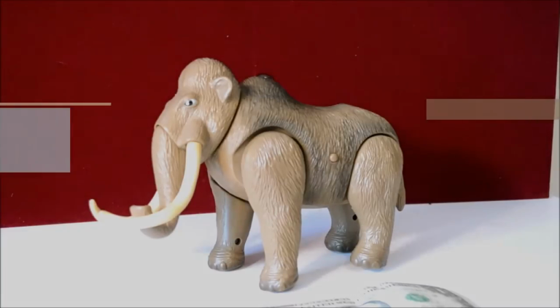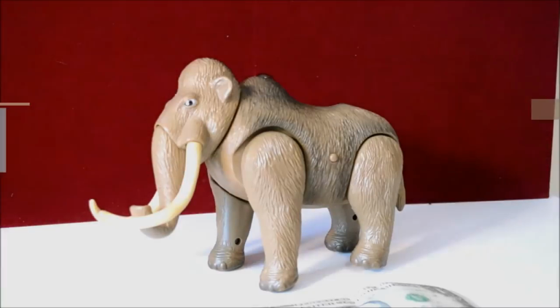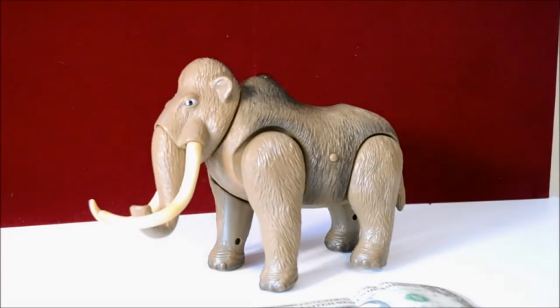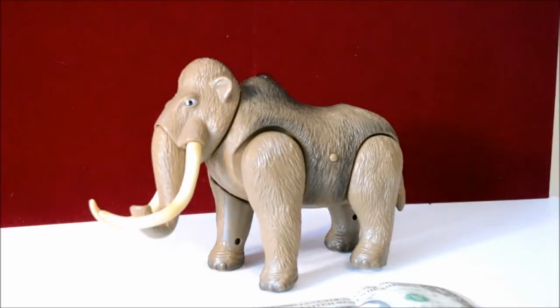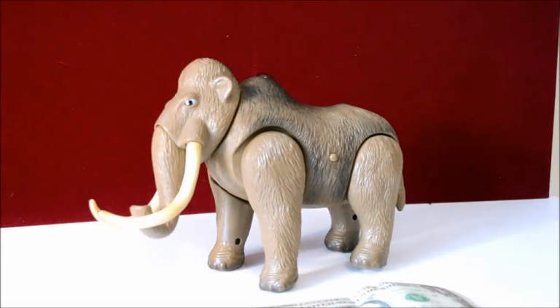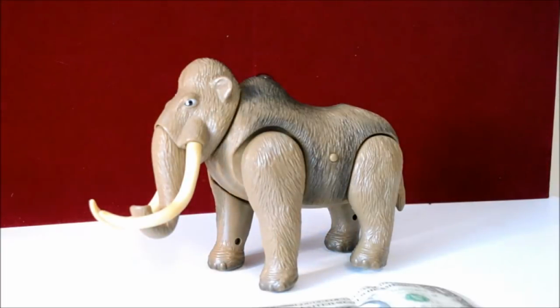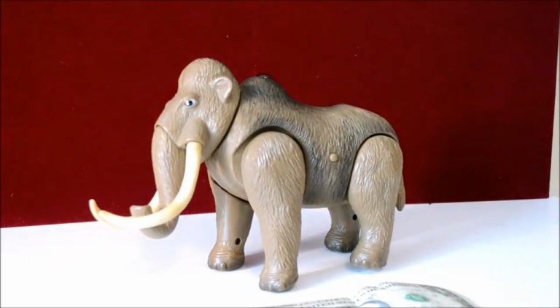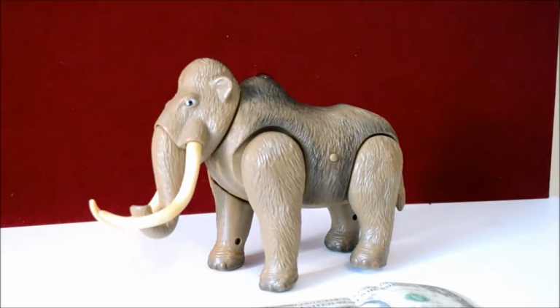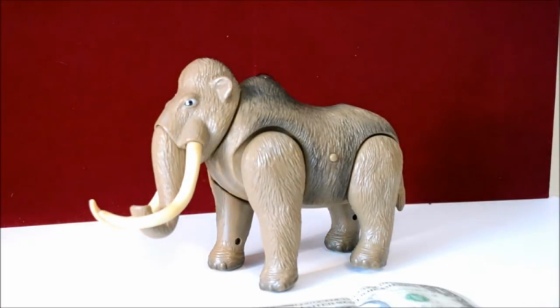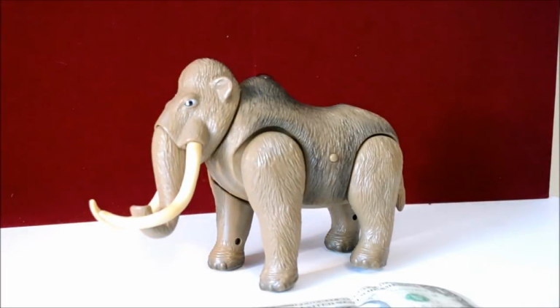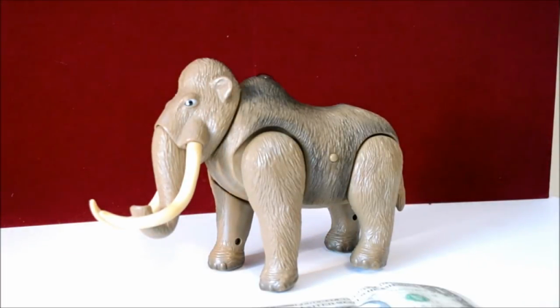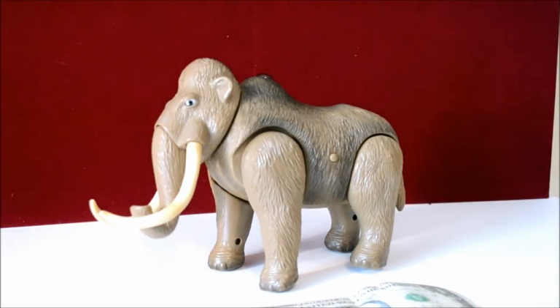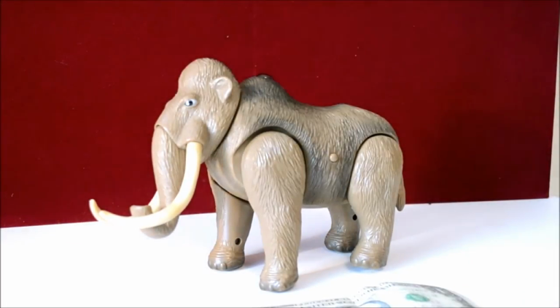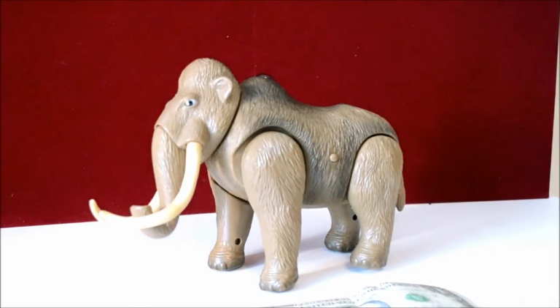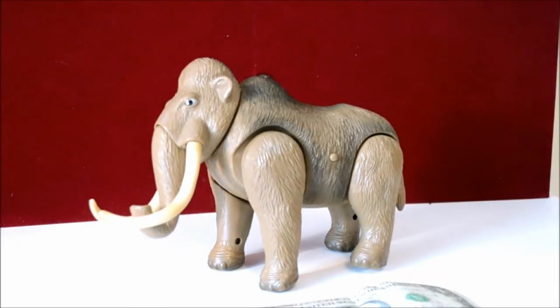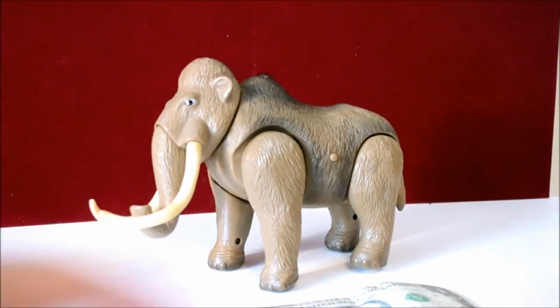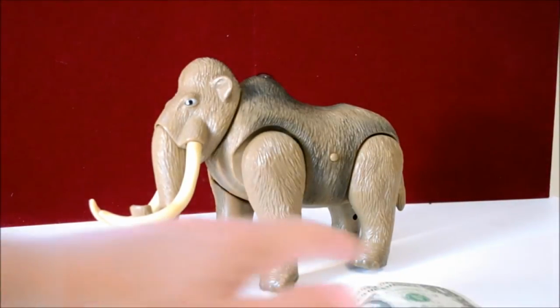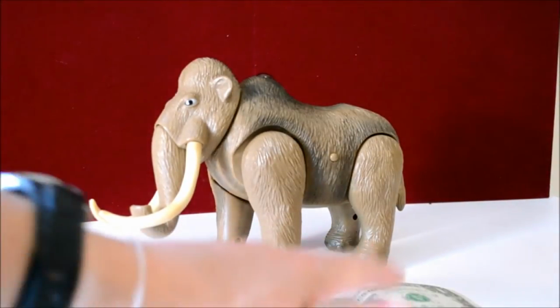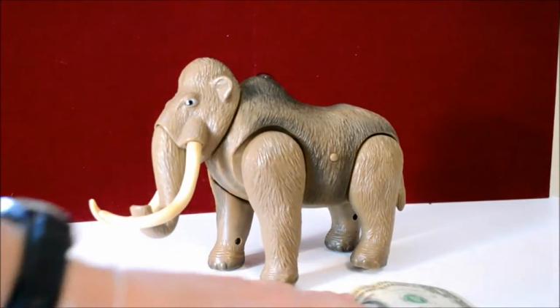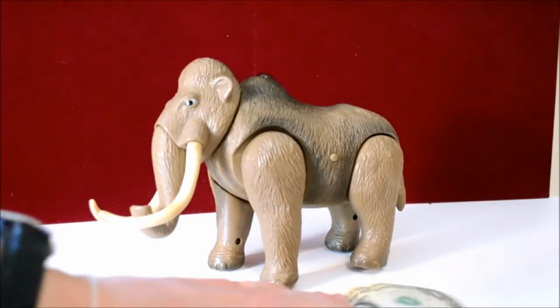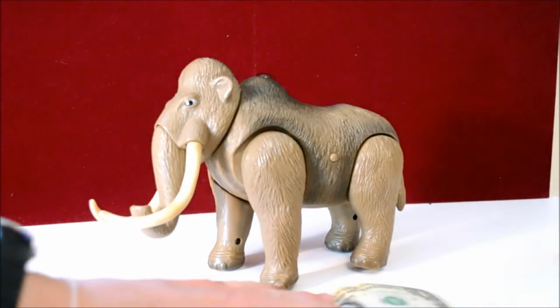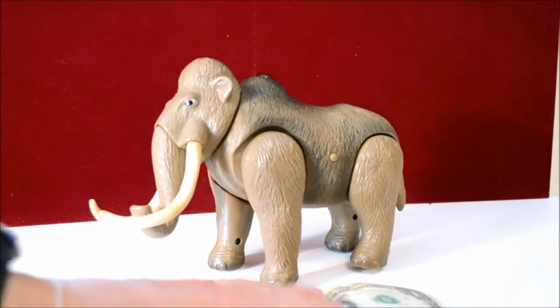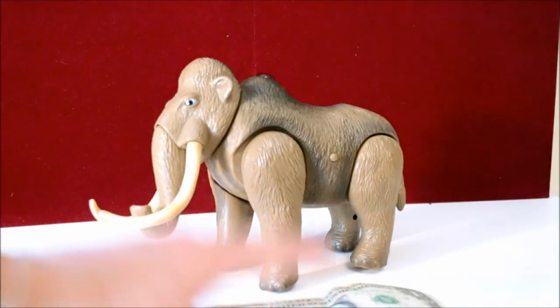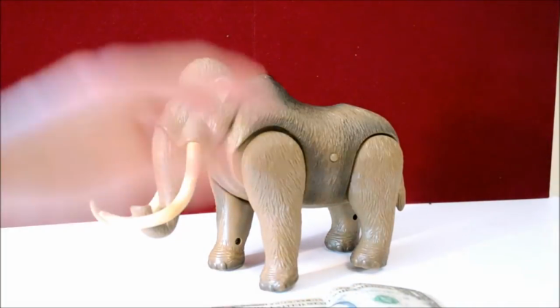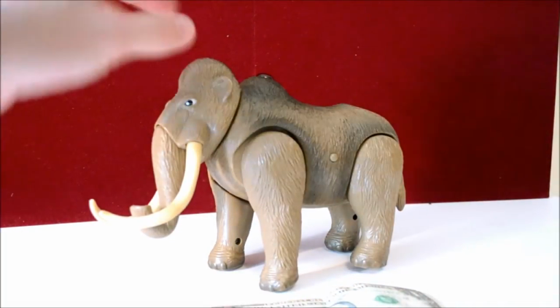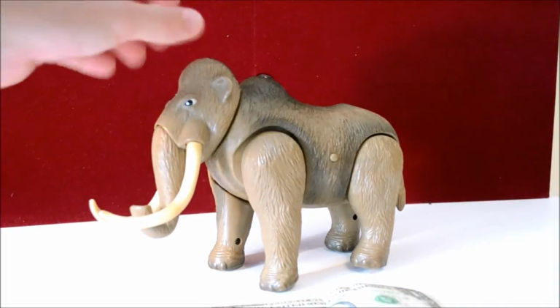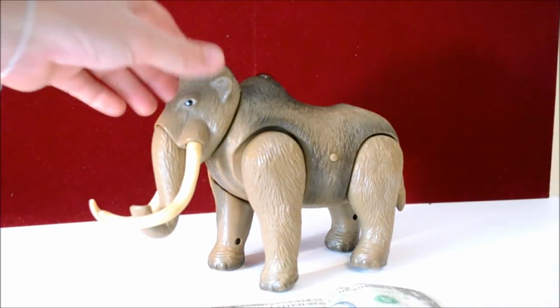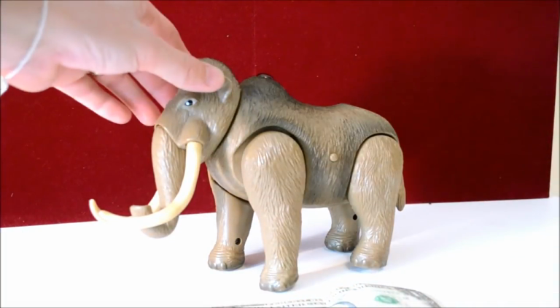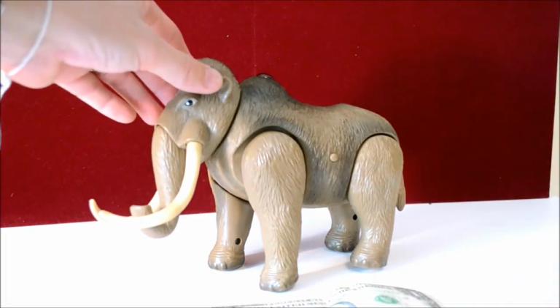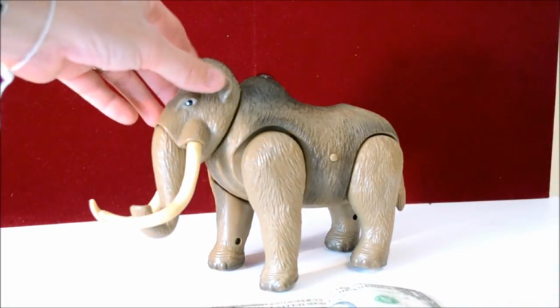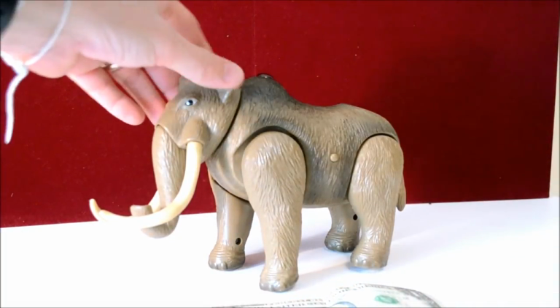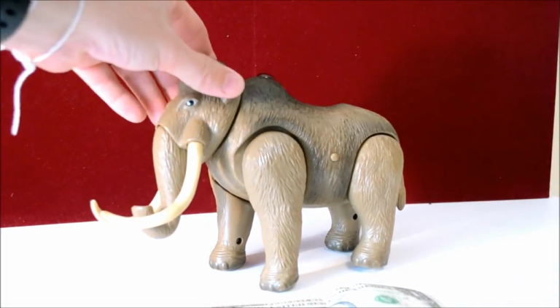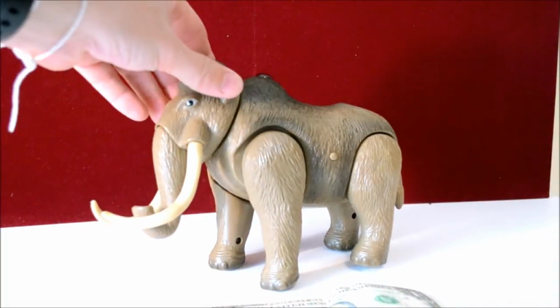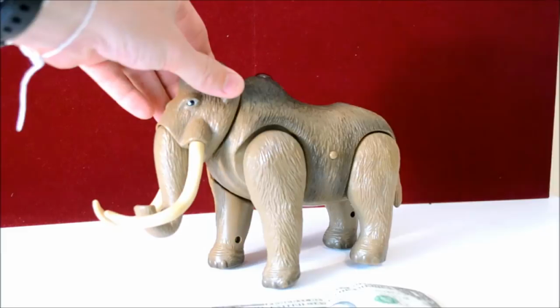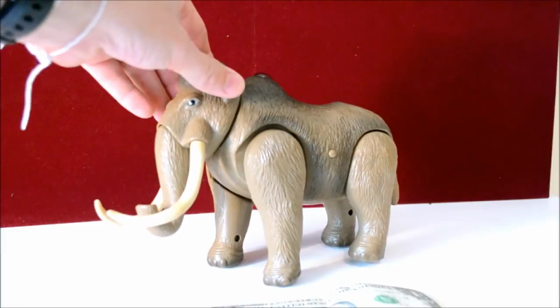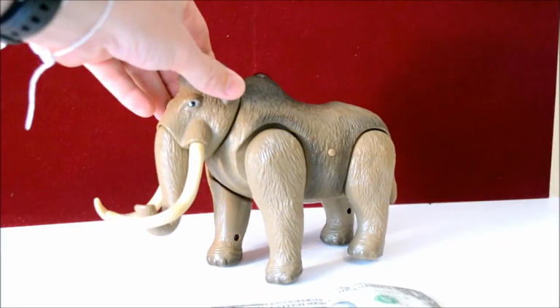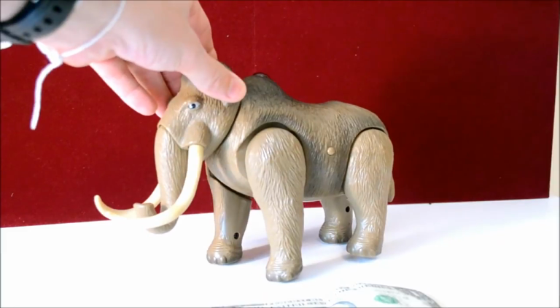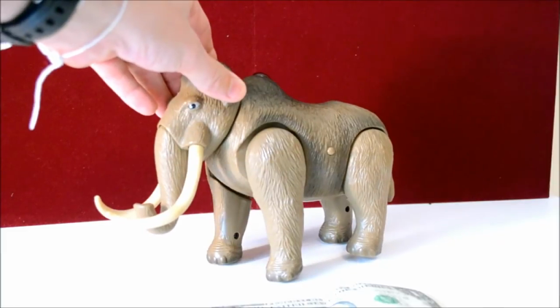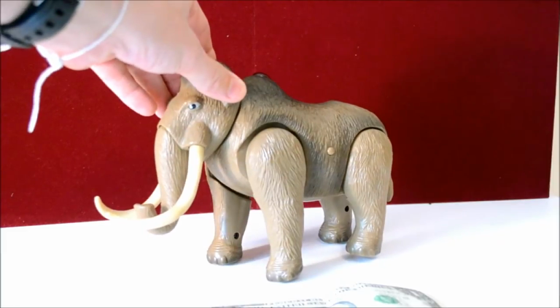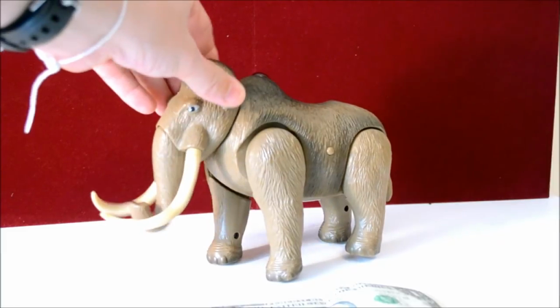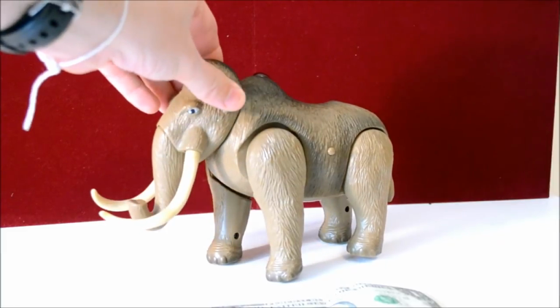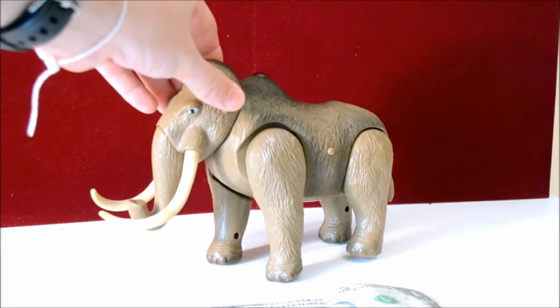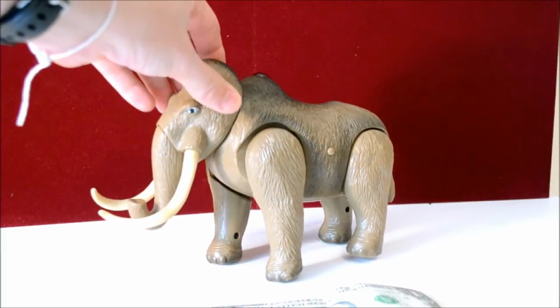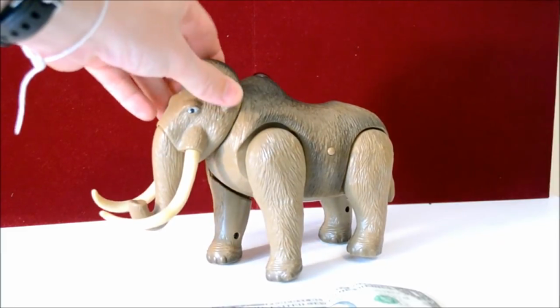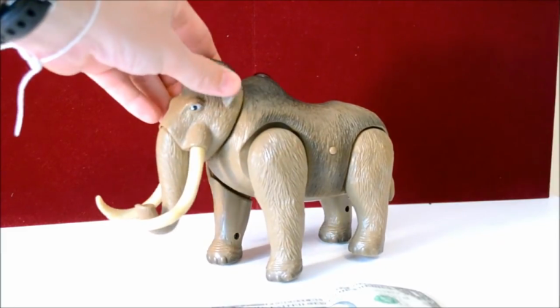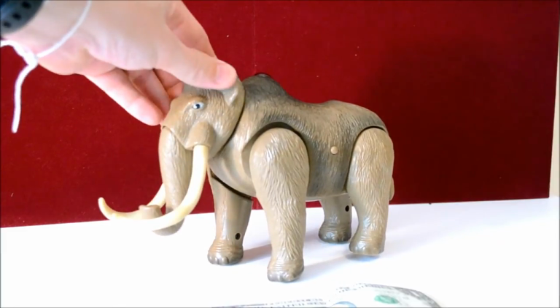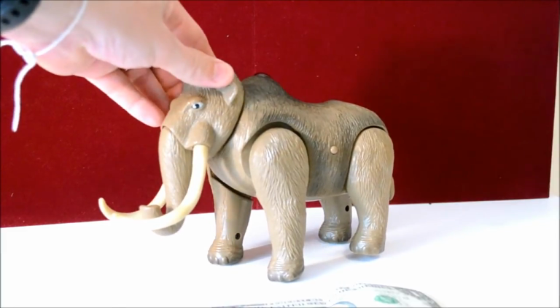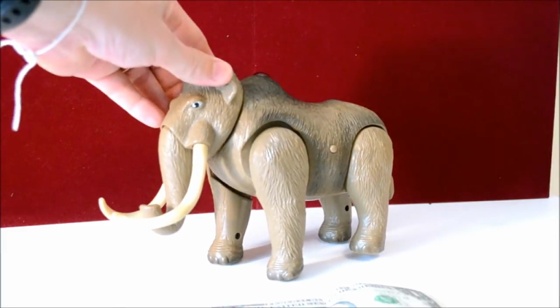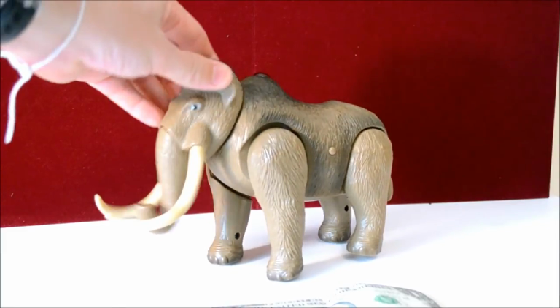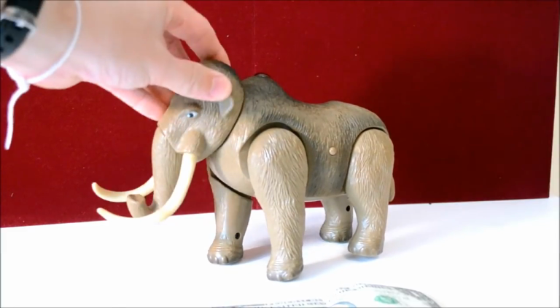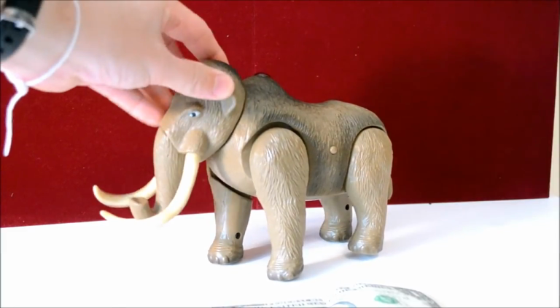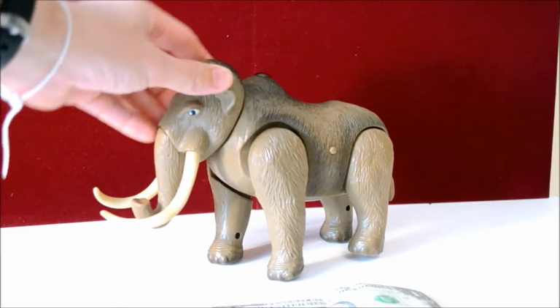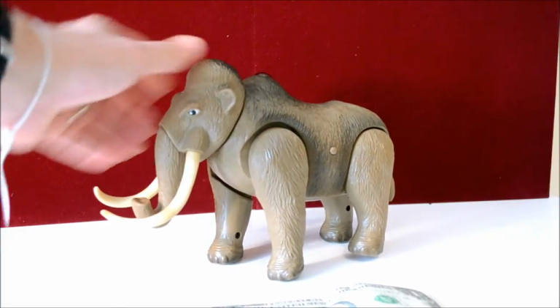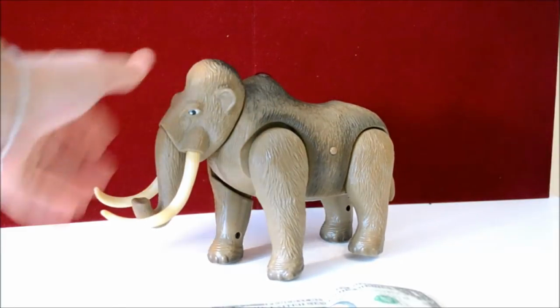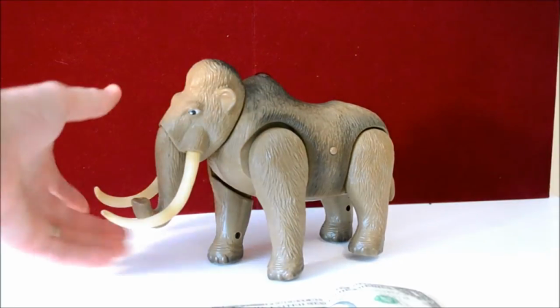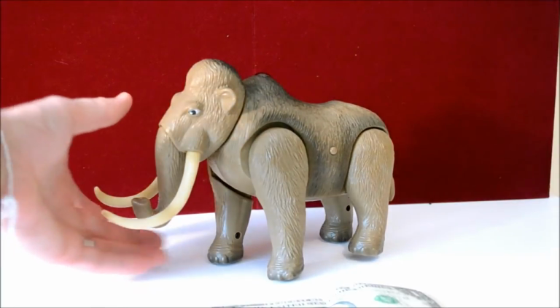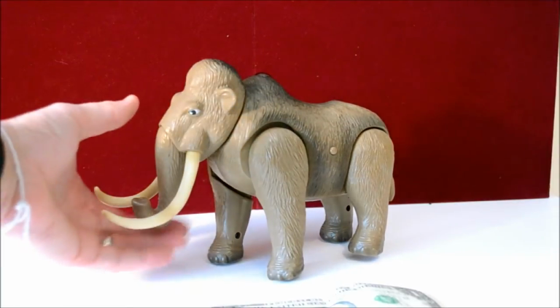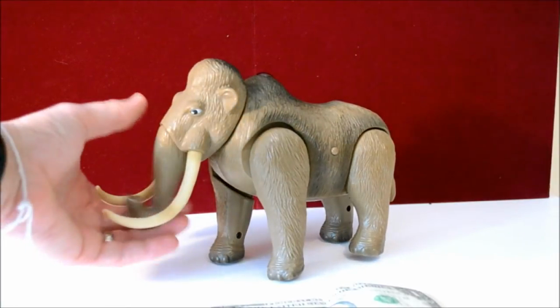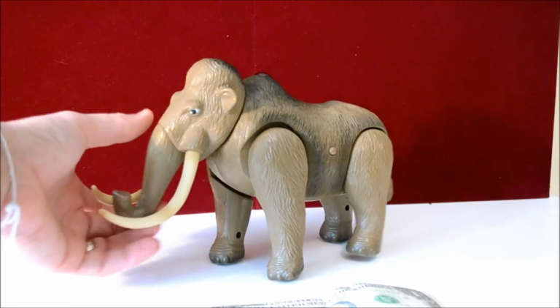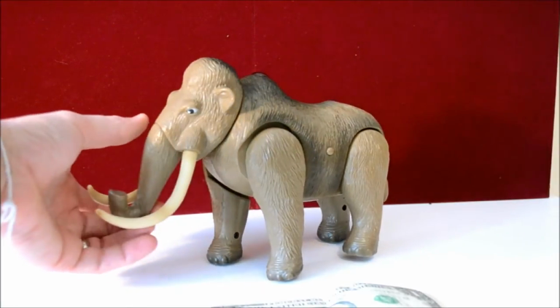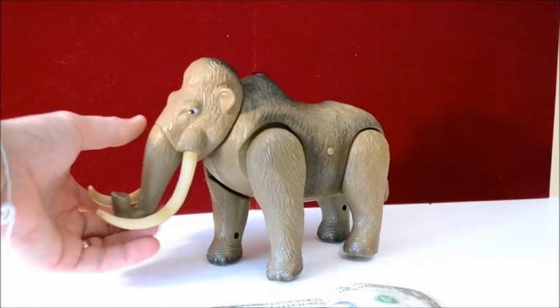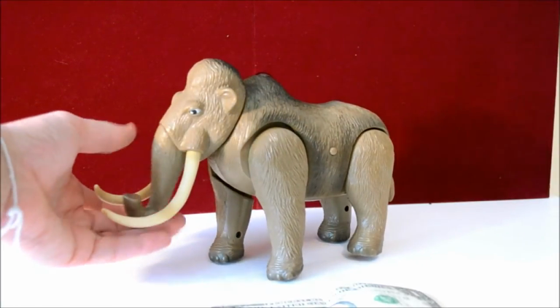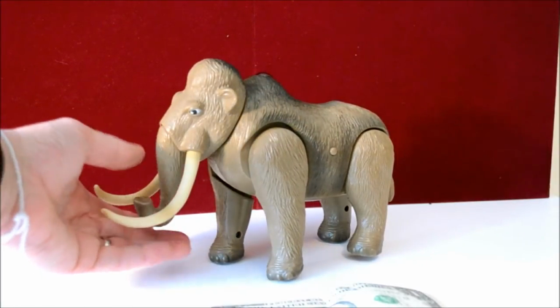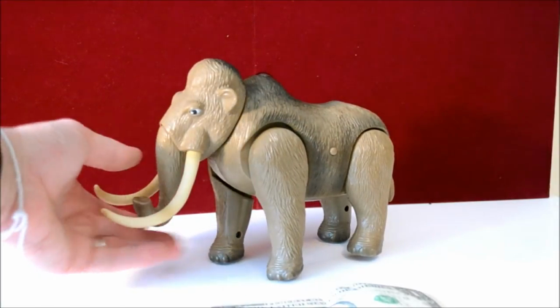This is a cool Mastodon tool — I'm not sure what it is, but you know, a woolly mammoth. Its head turns and its snout moves.